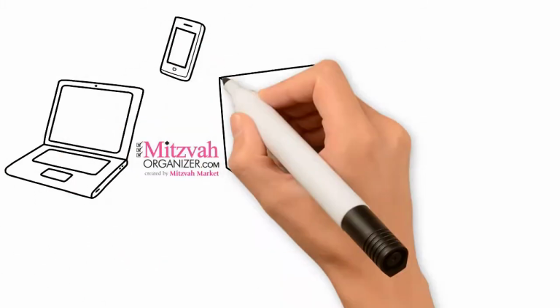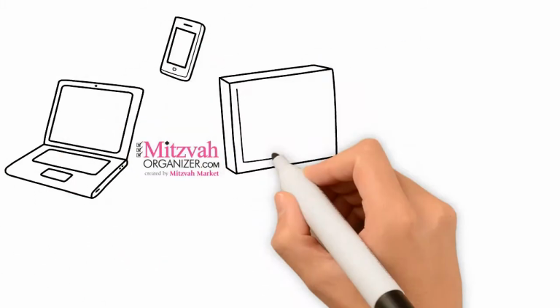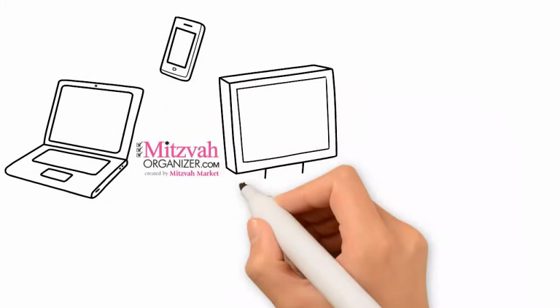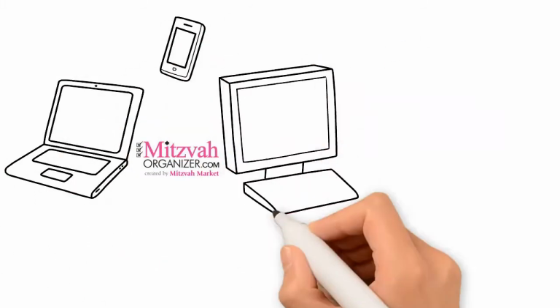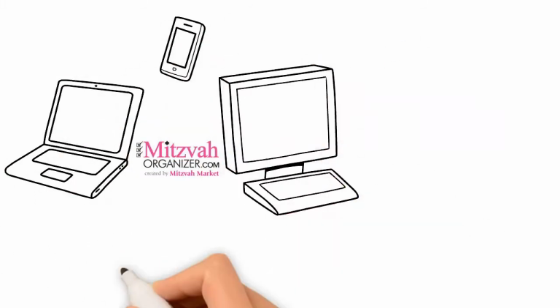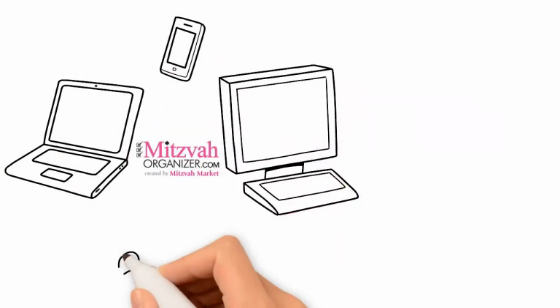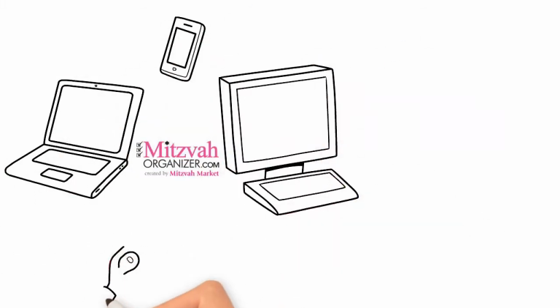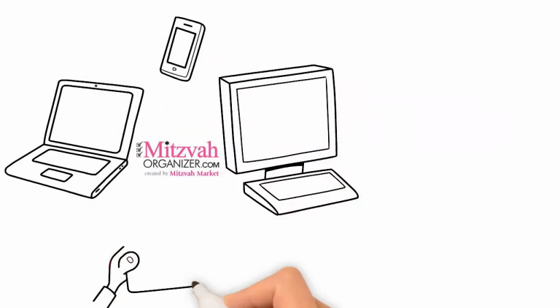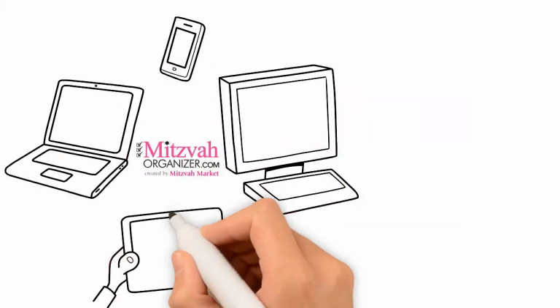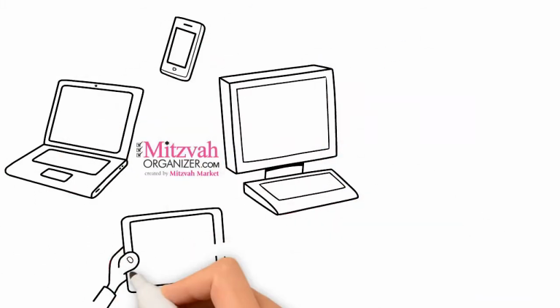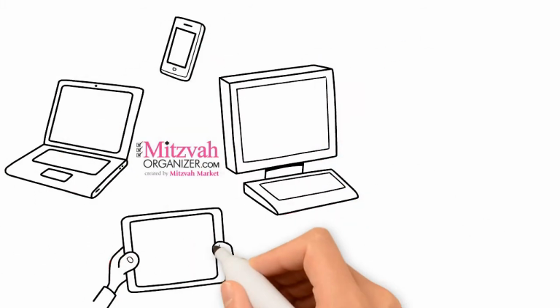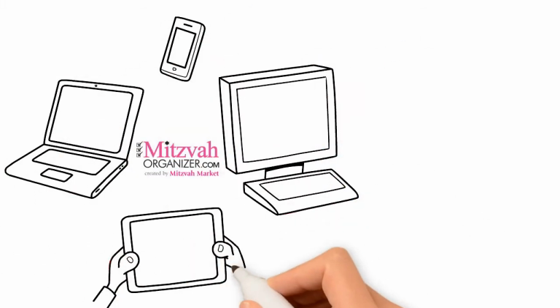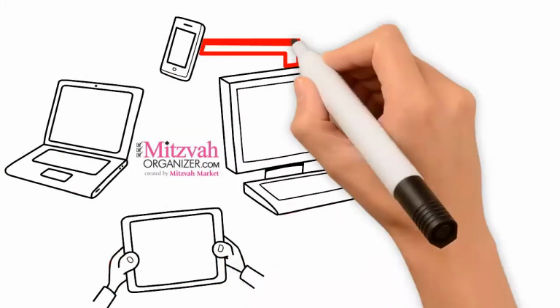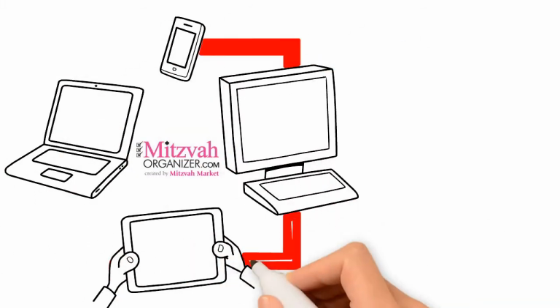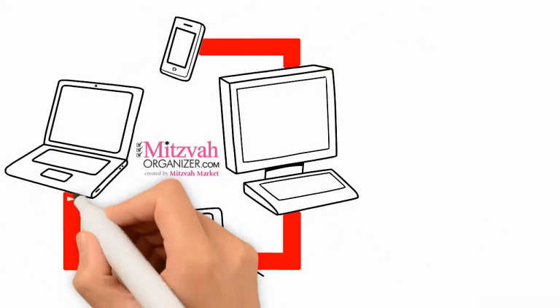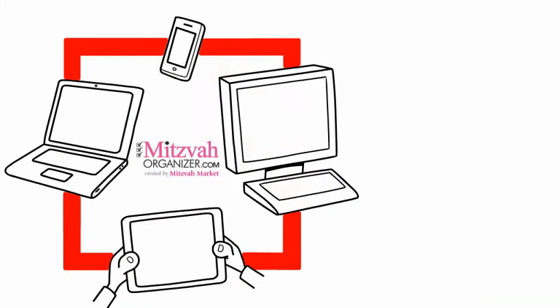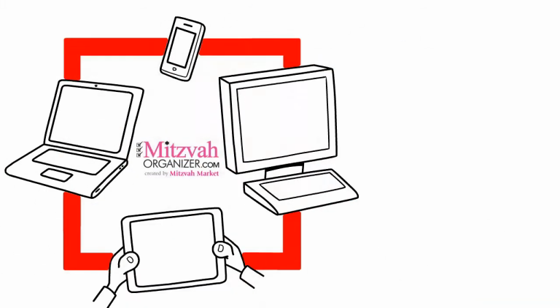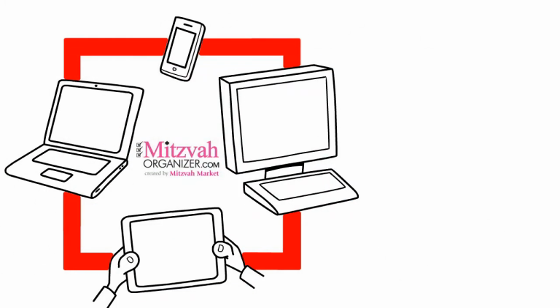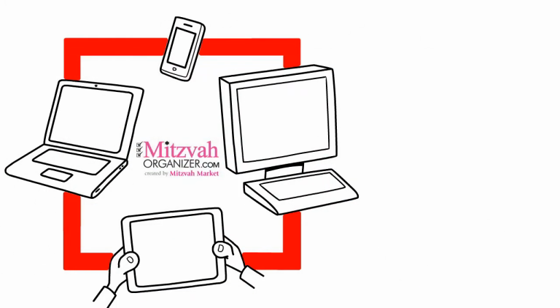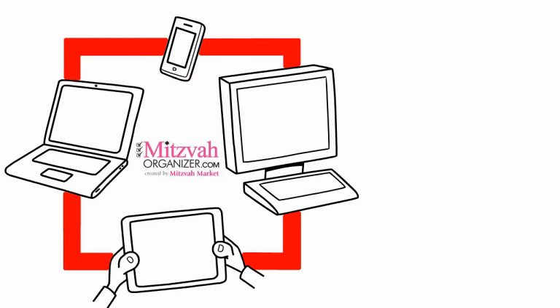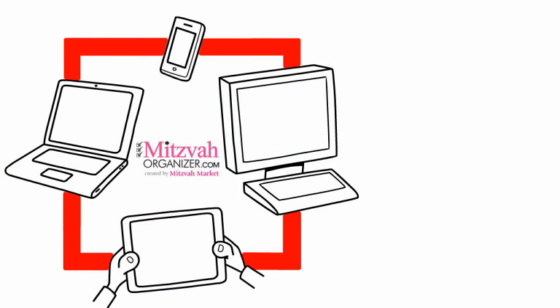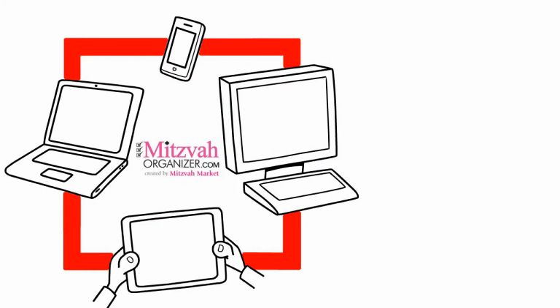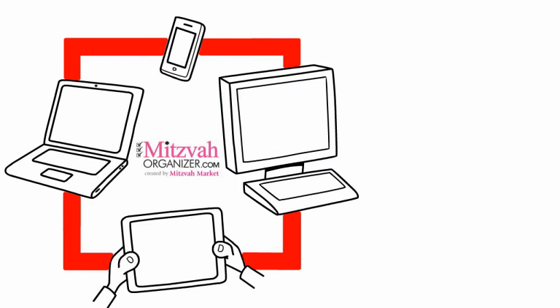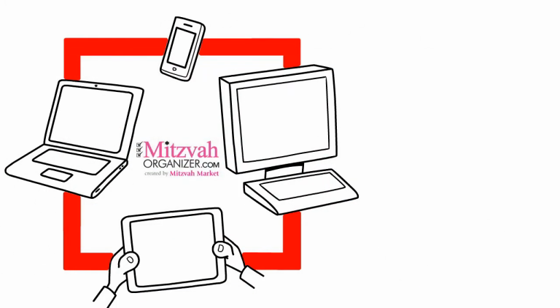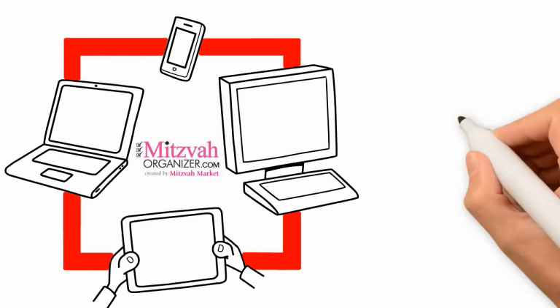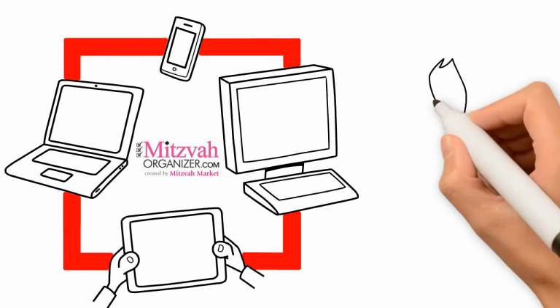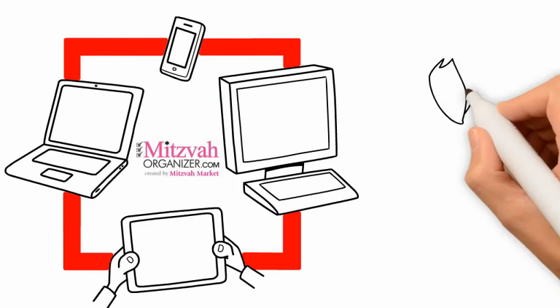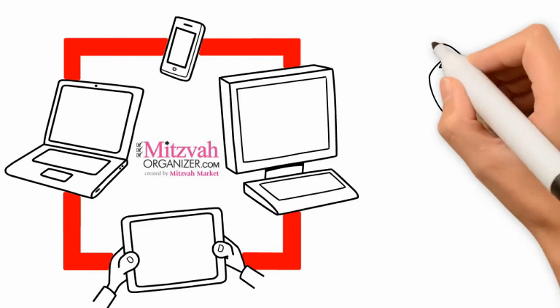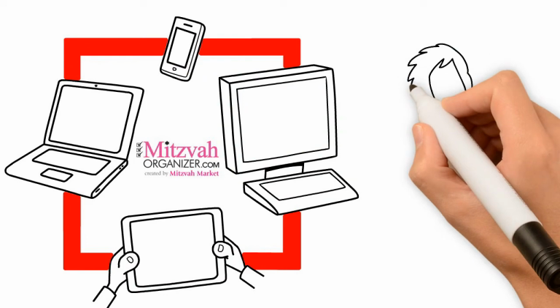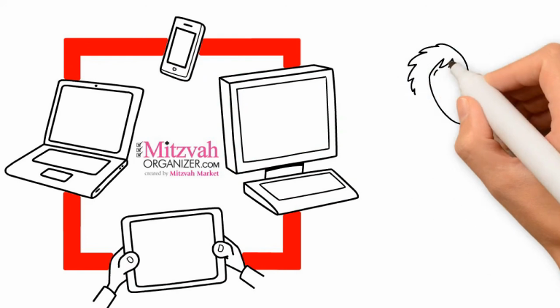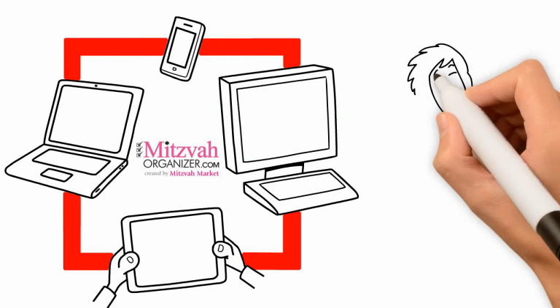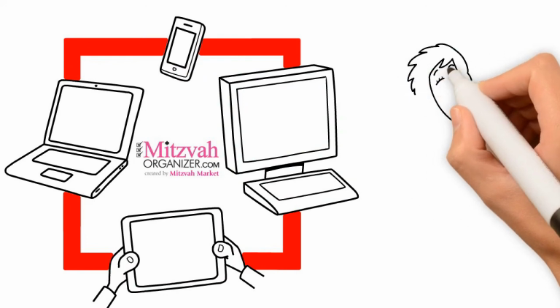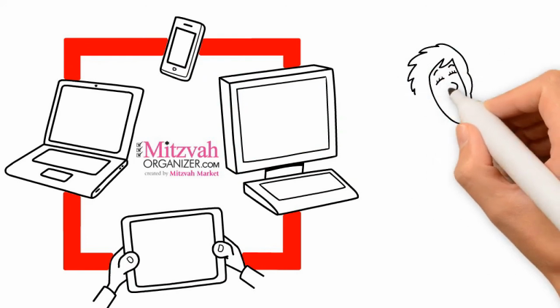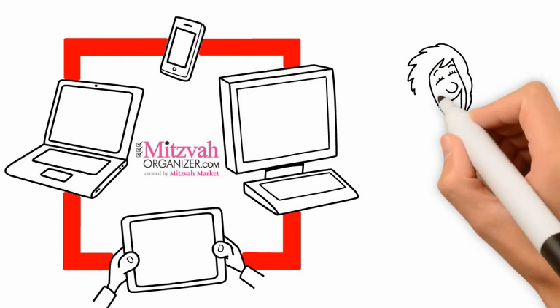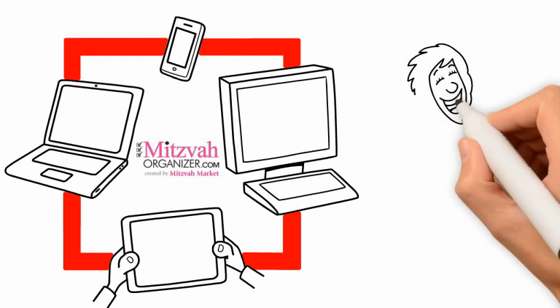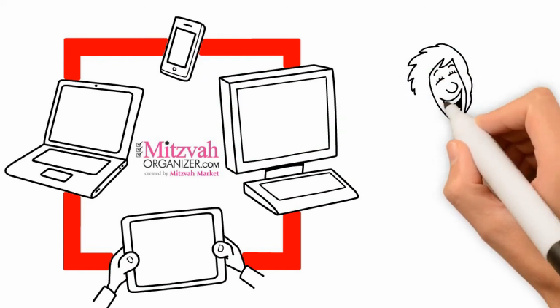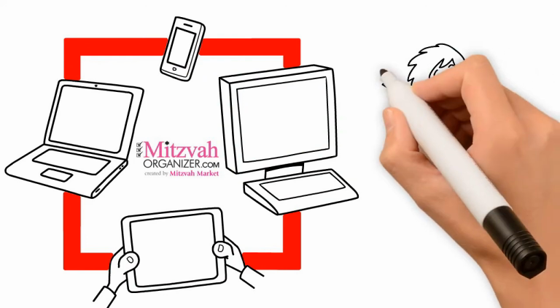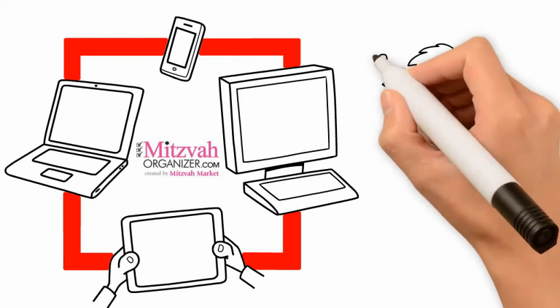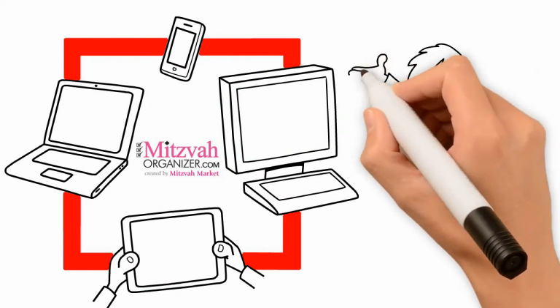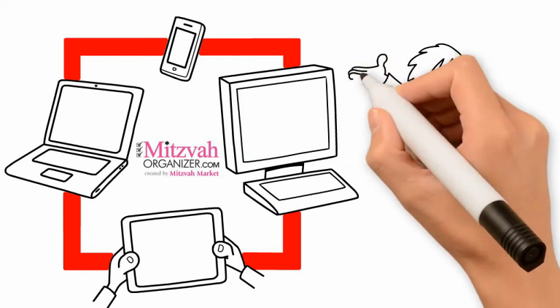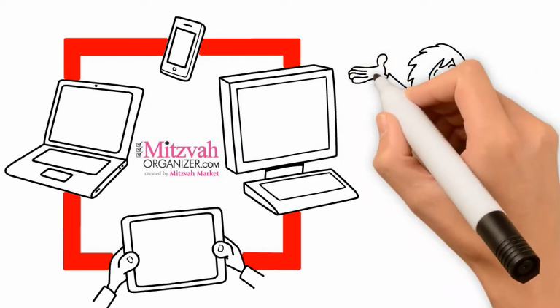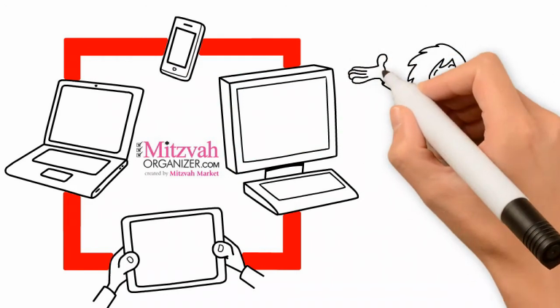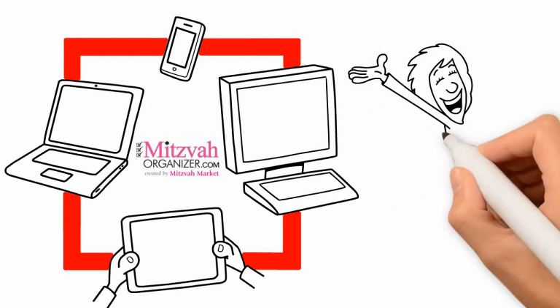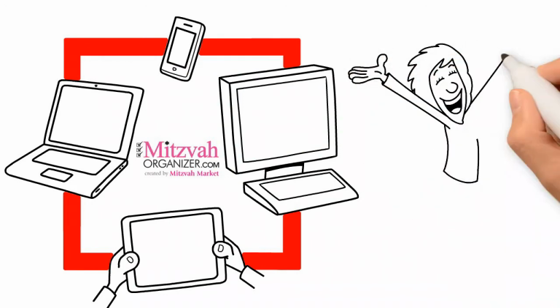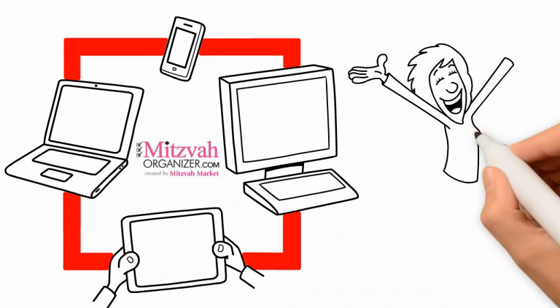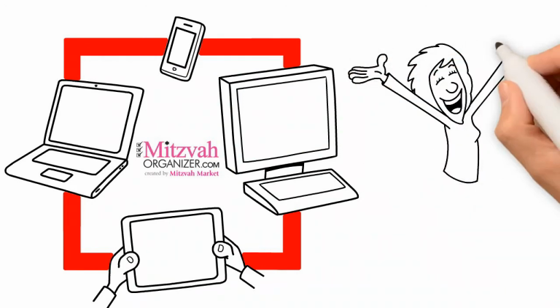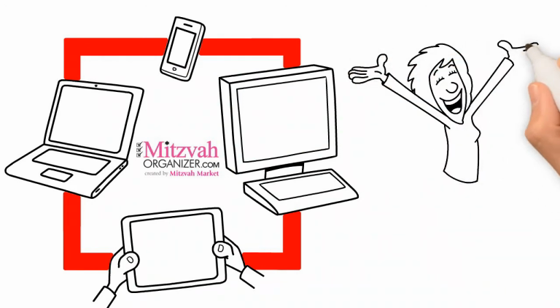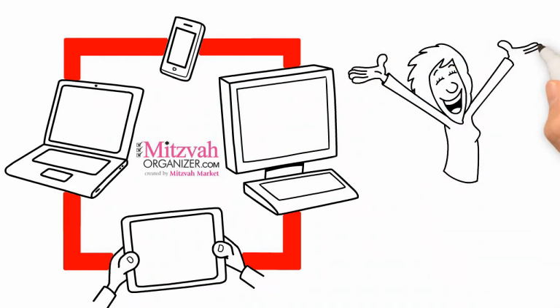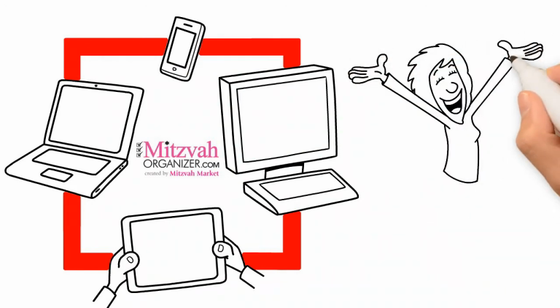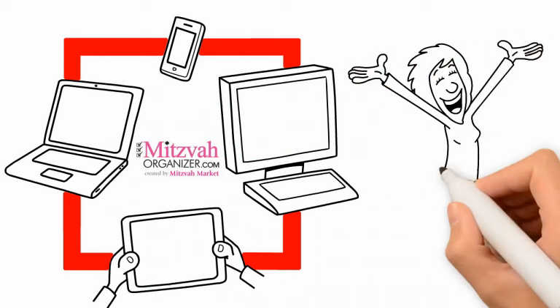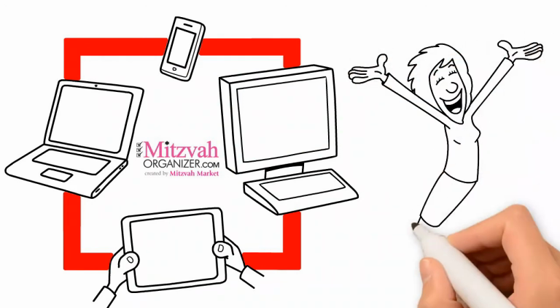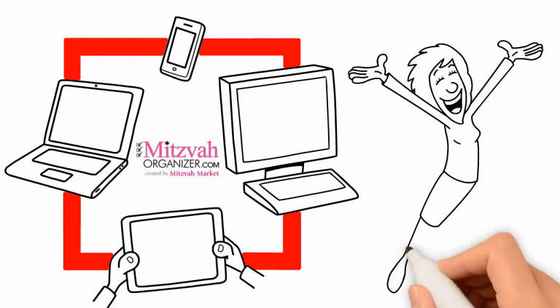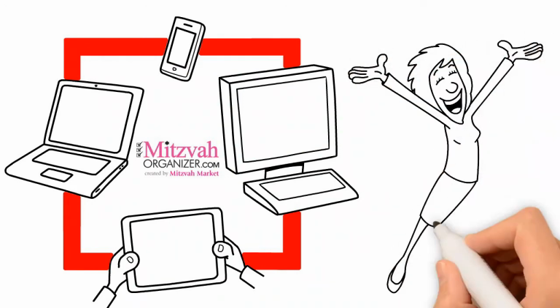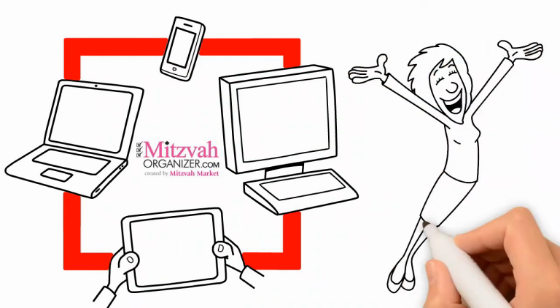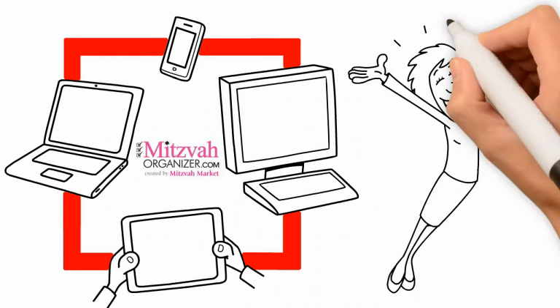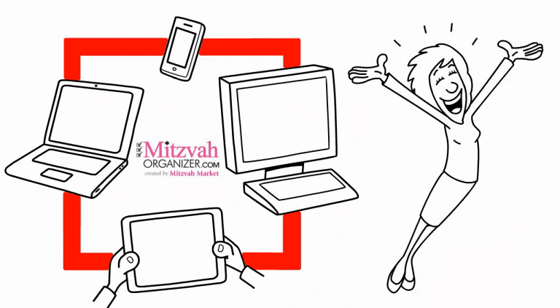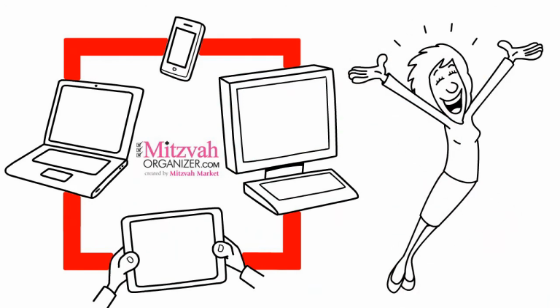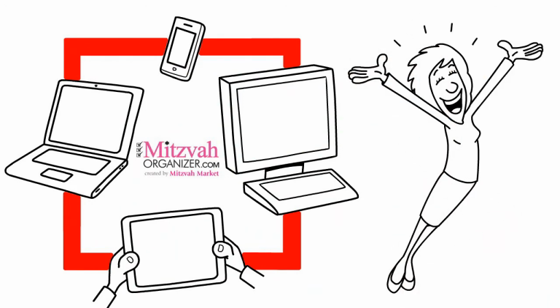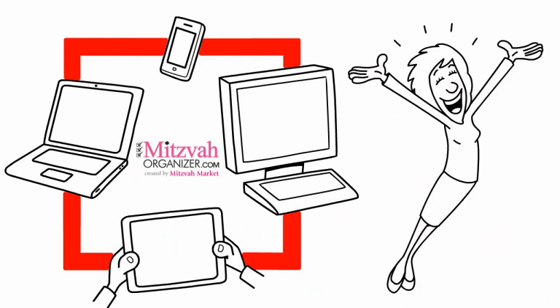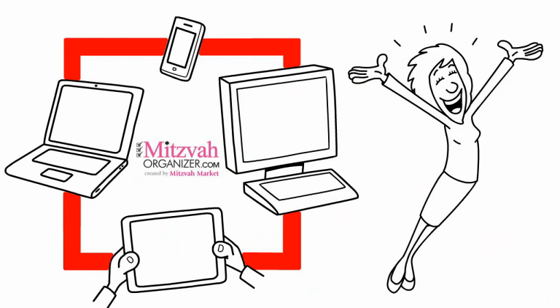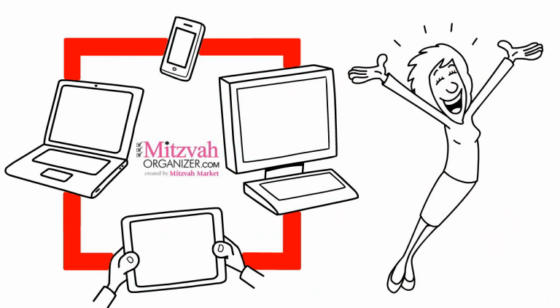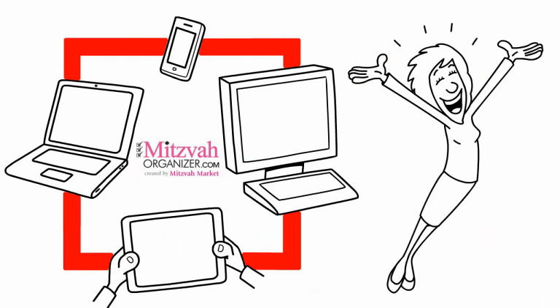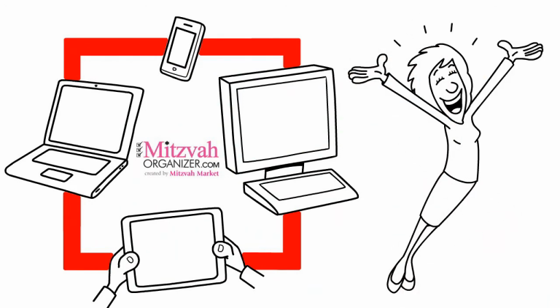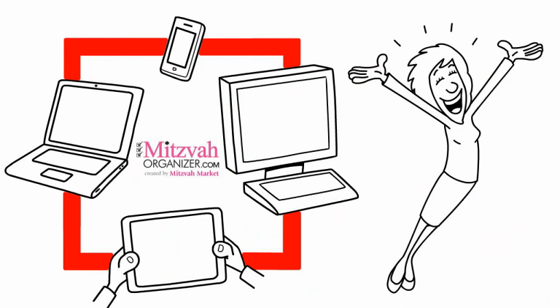Get access anywhere — on your phone, tablet, or computer. Get Mitzvah Organizer today and get back to your life.